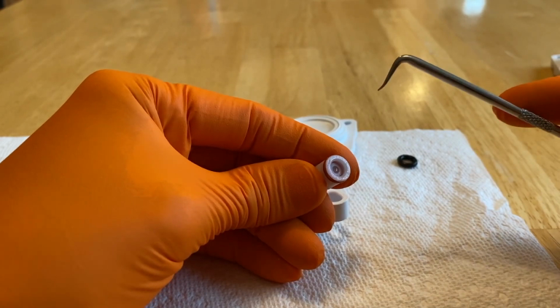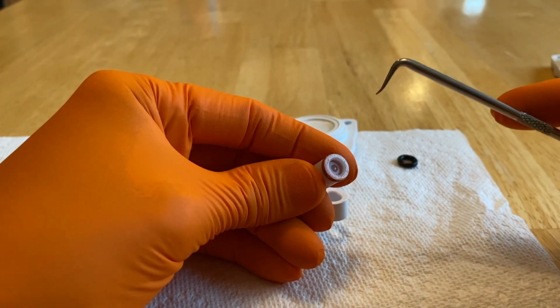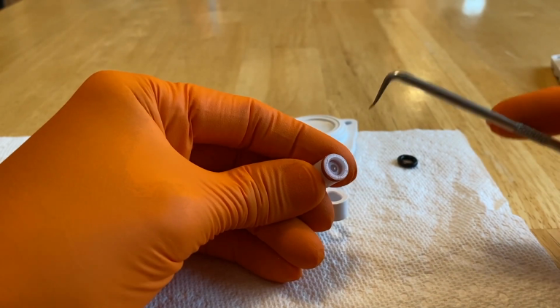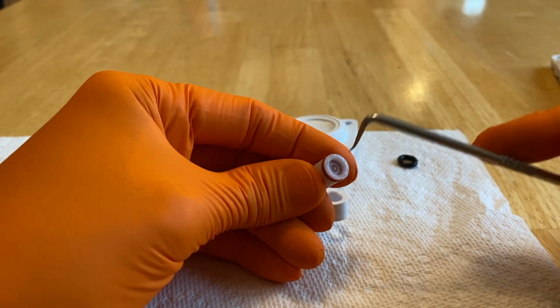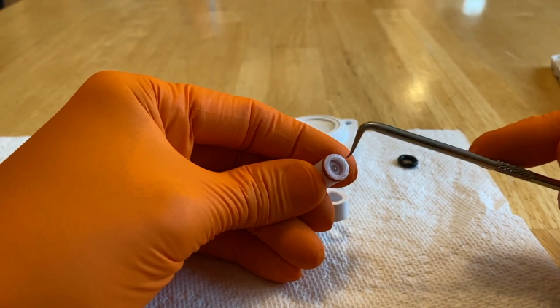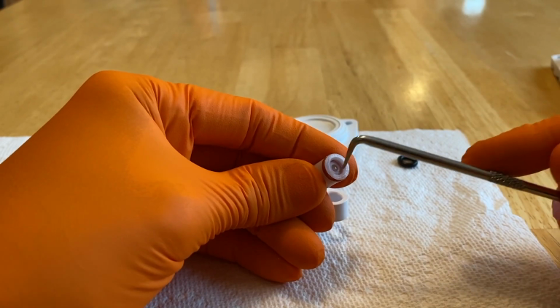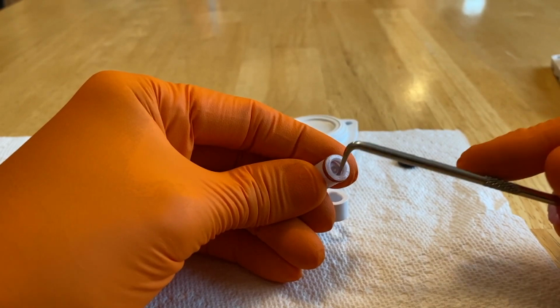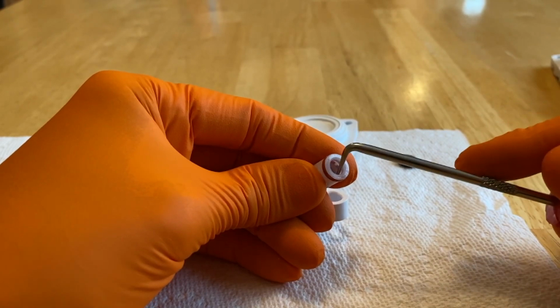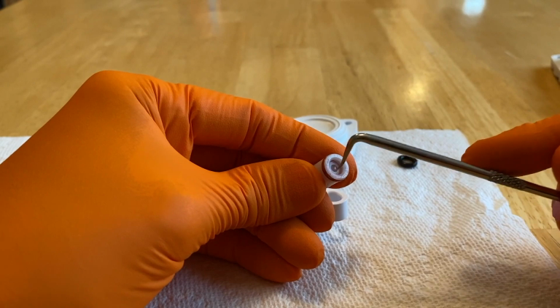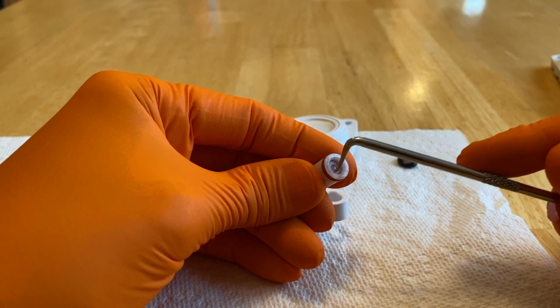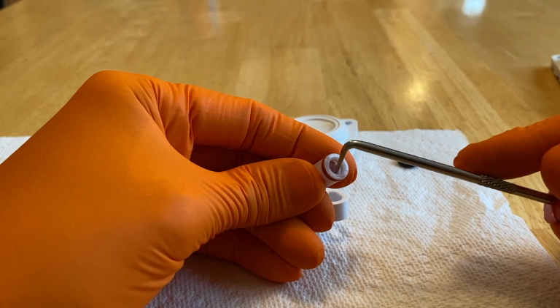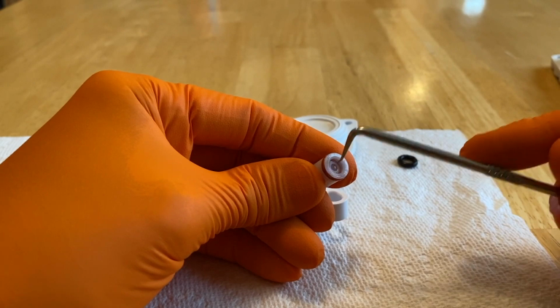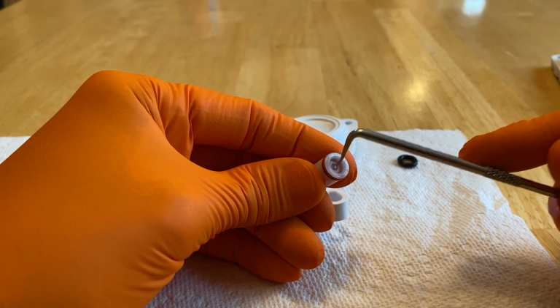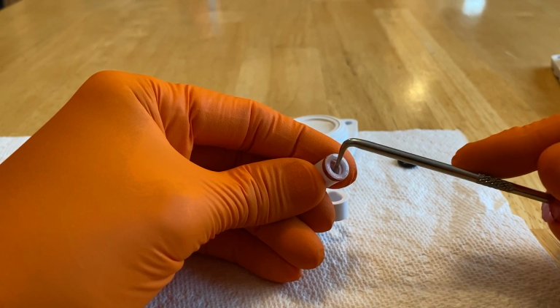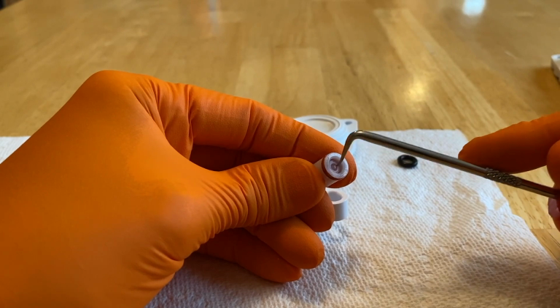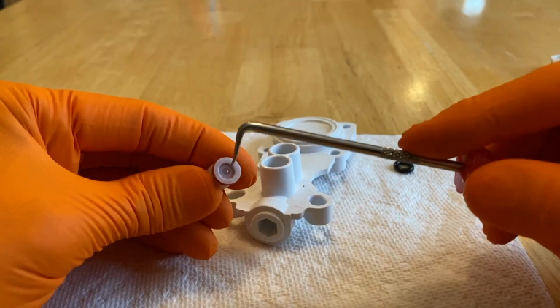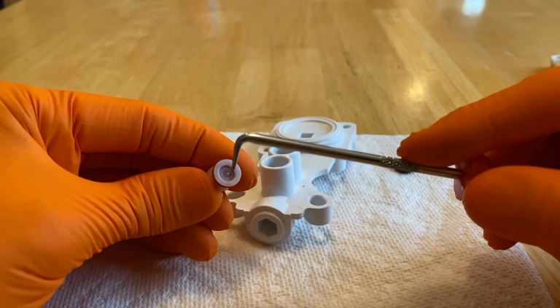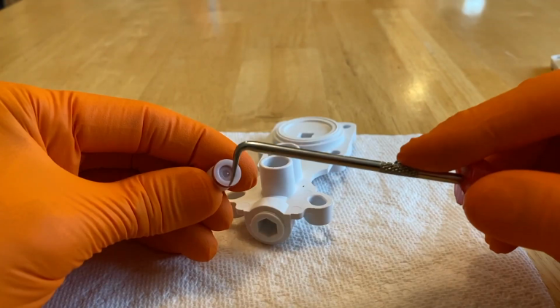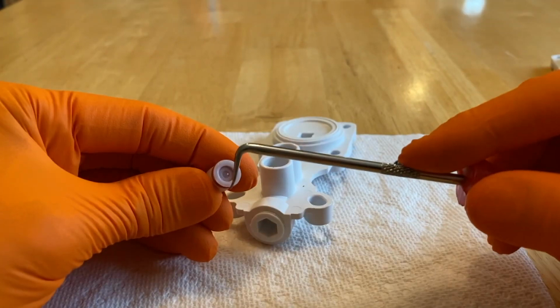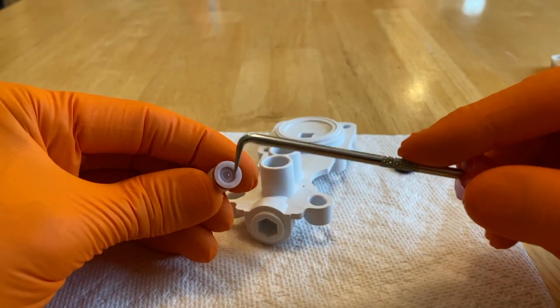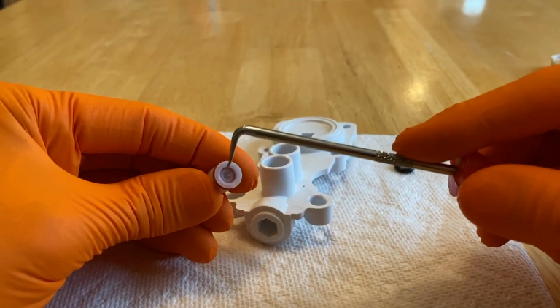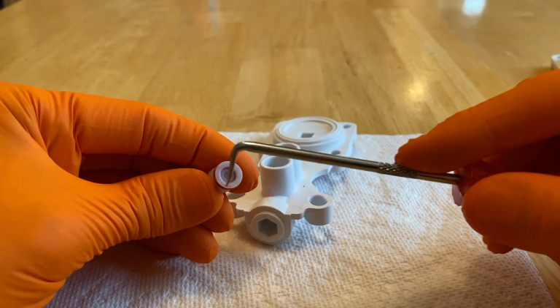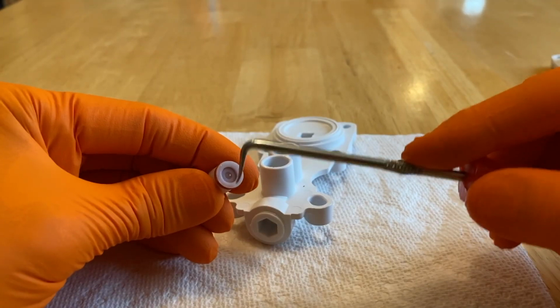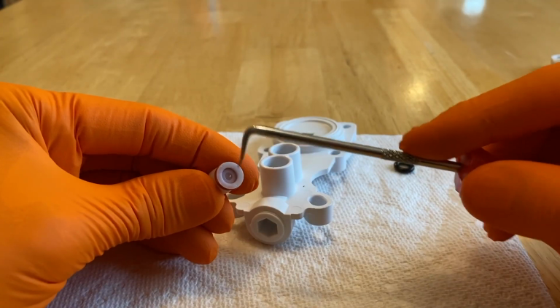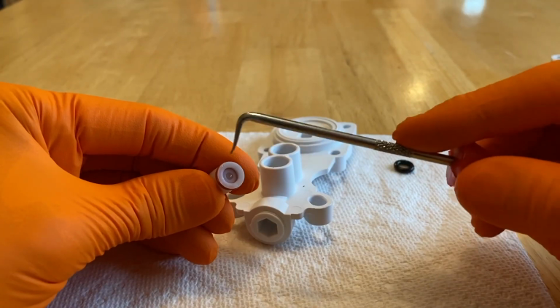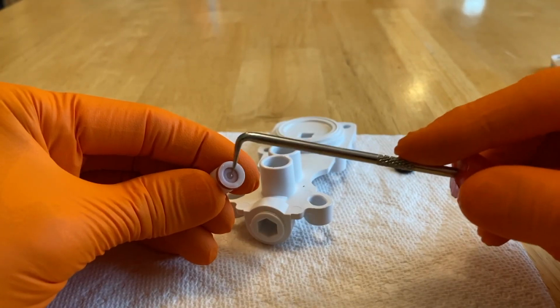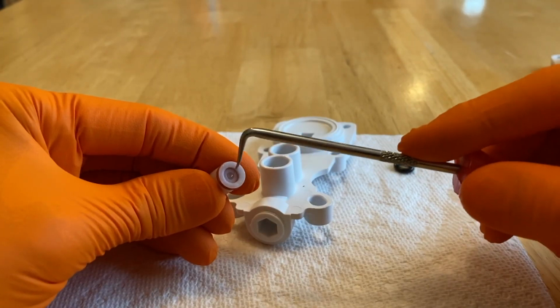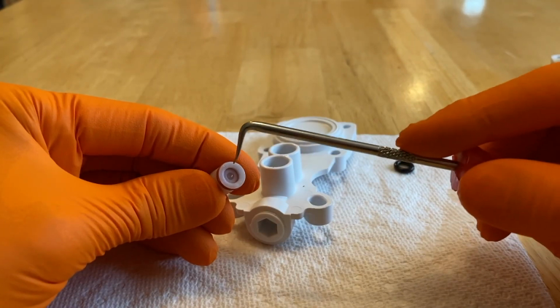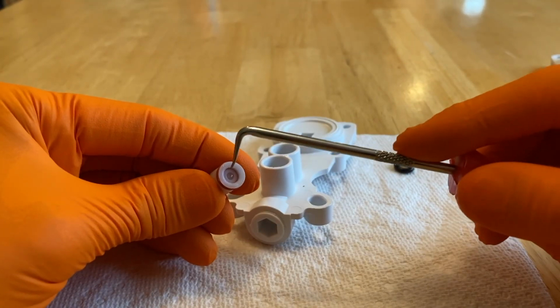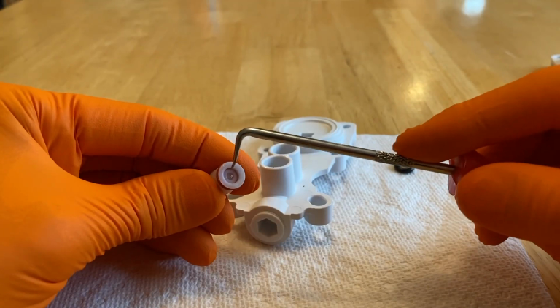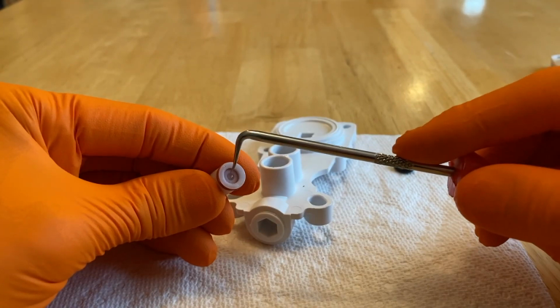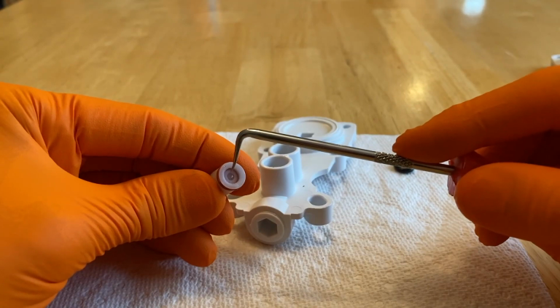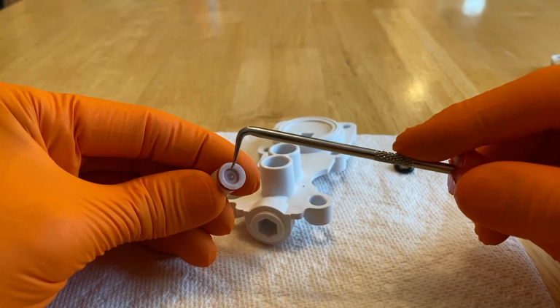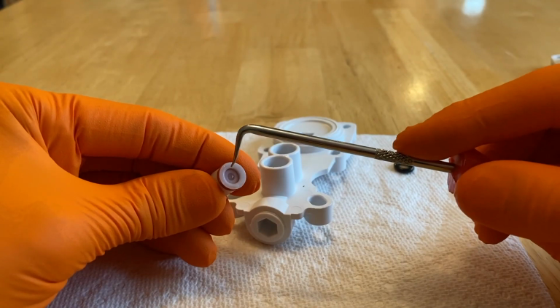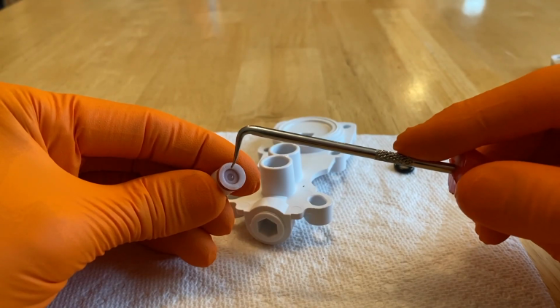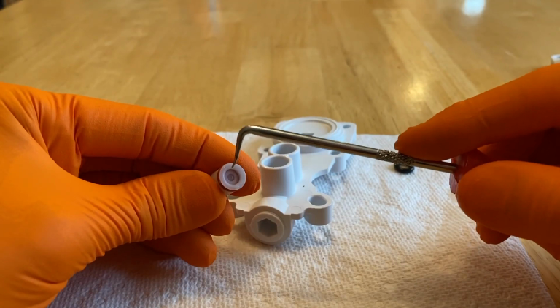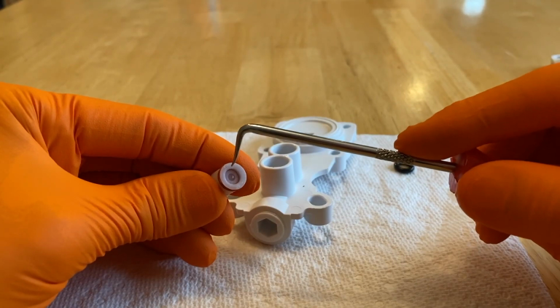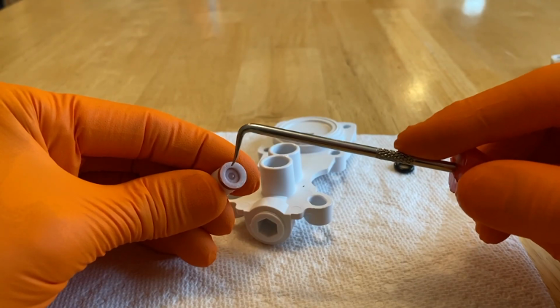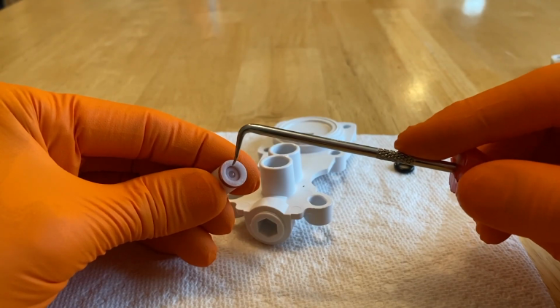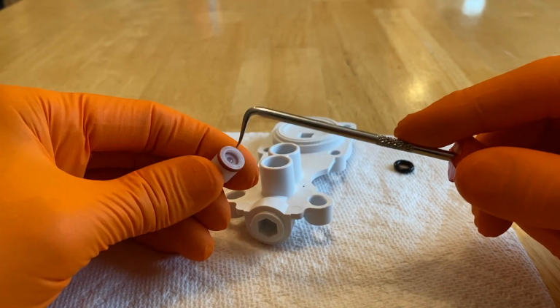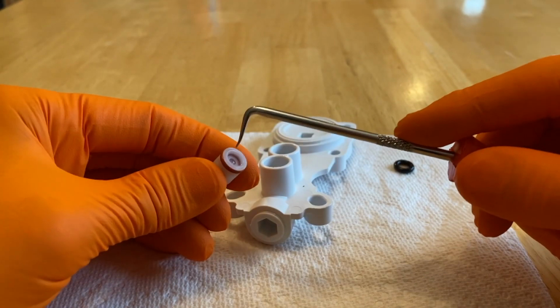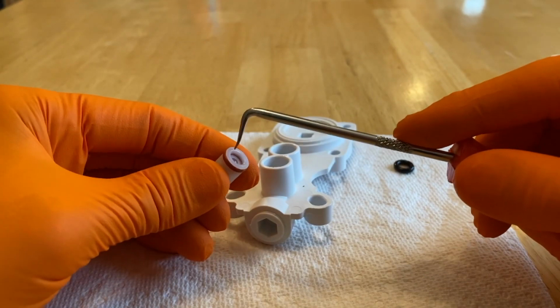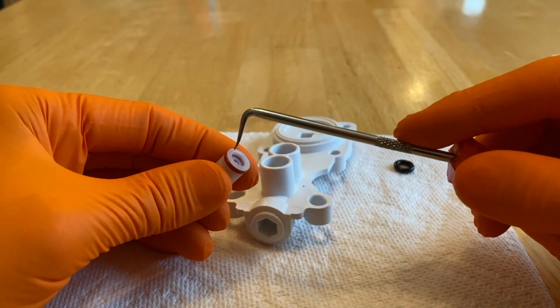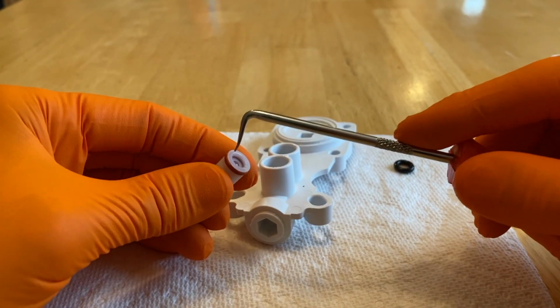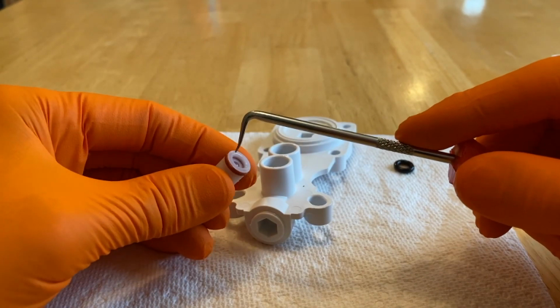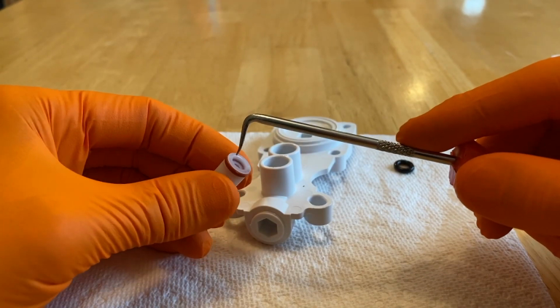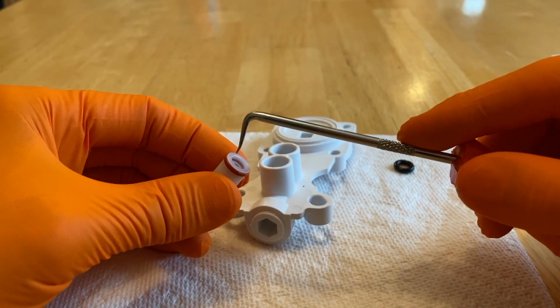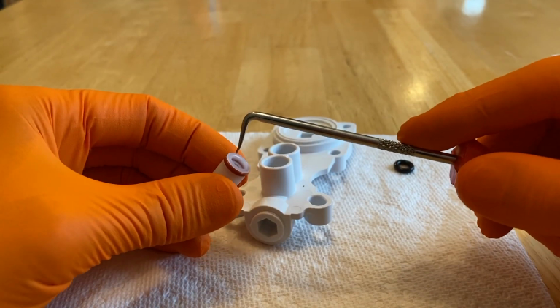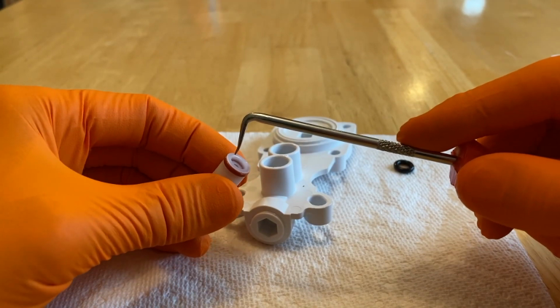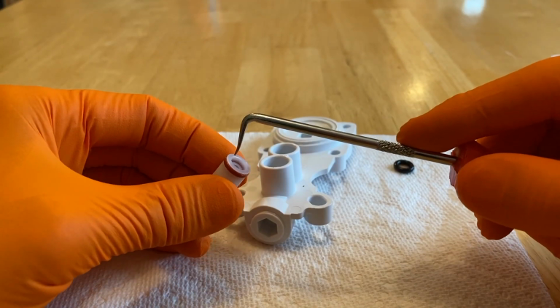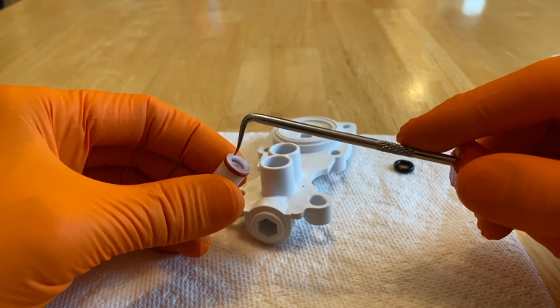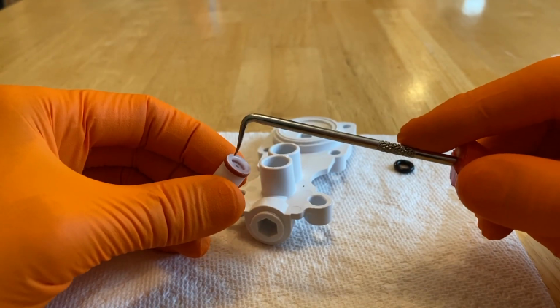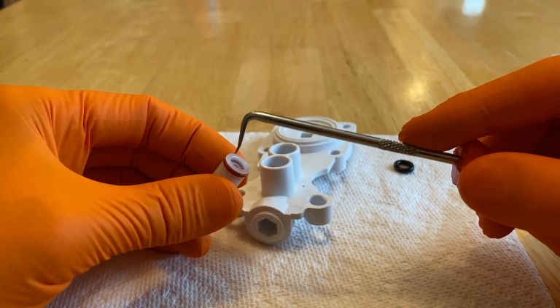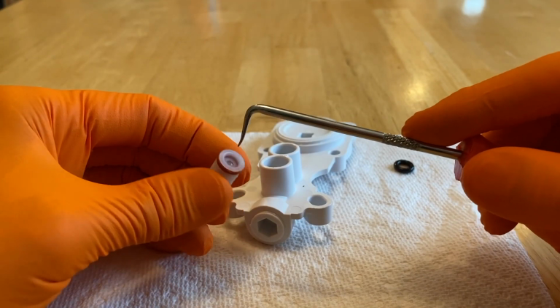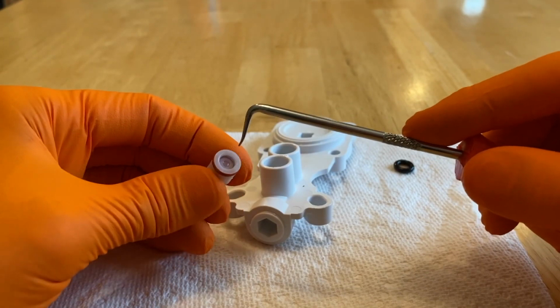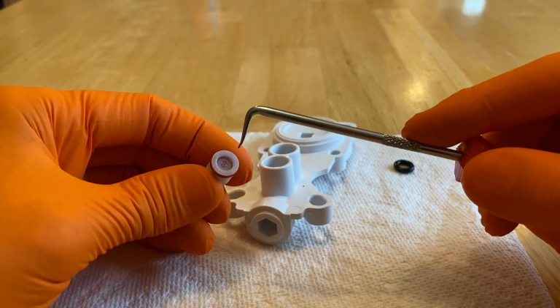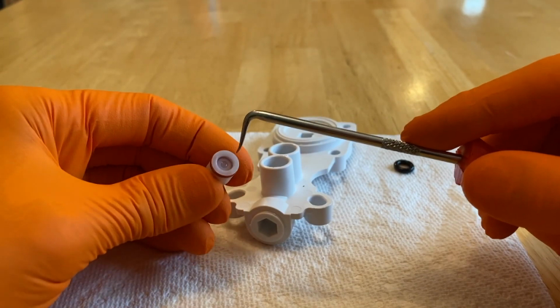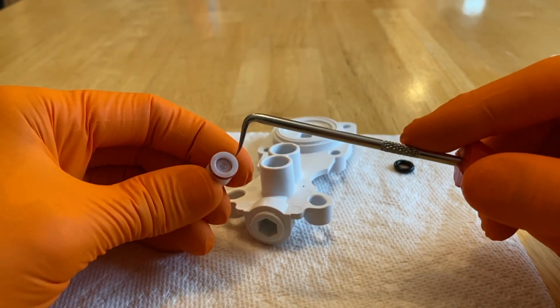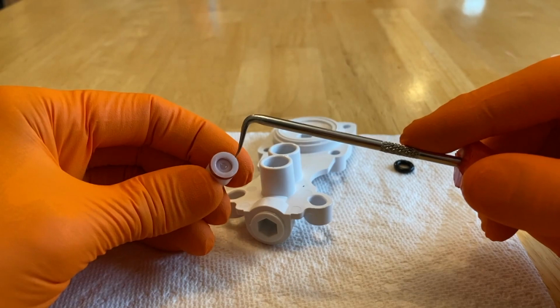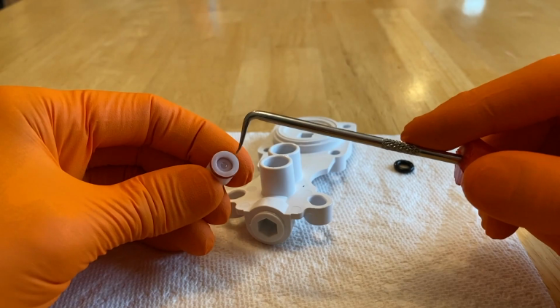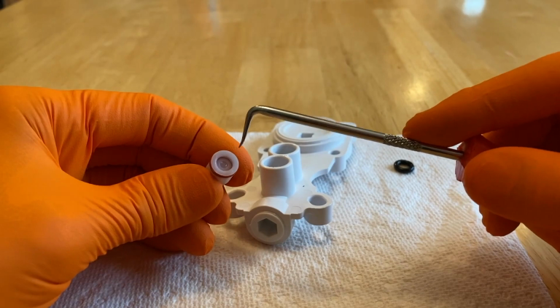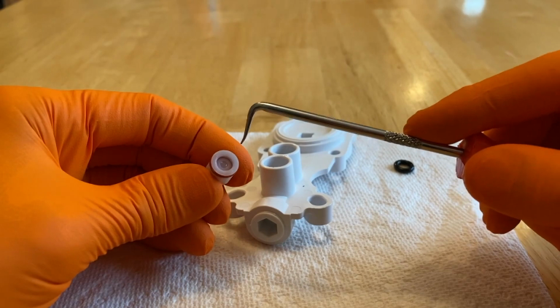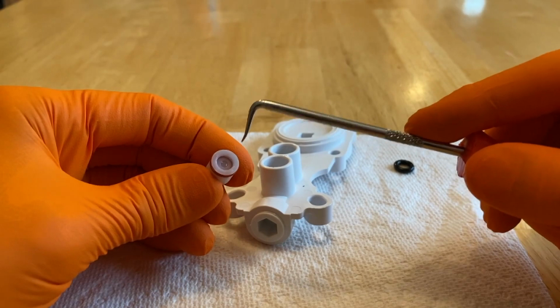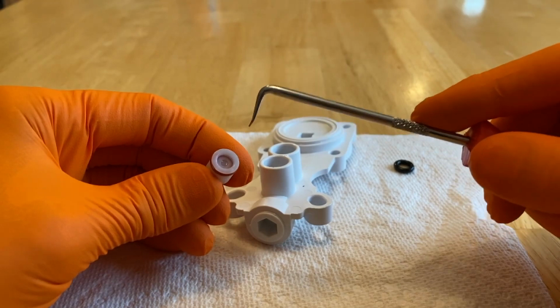That is the check valve. The inner portion right there is spring-loaded, and if this fails it will cause your entire system to shut down and not produce any water. This part is only about seven dollars — maybe less, maybe you can get two for seven dollars.